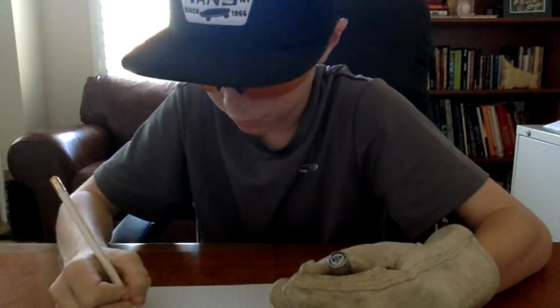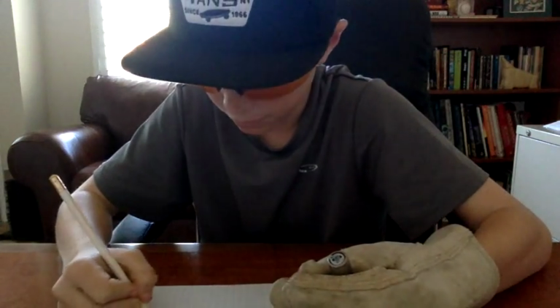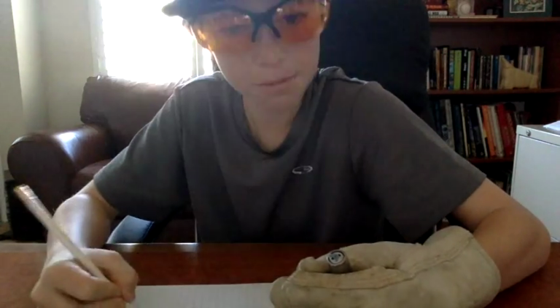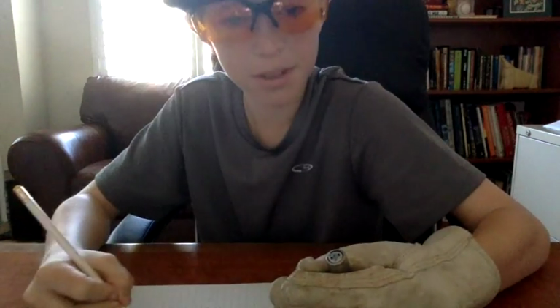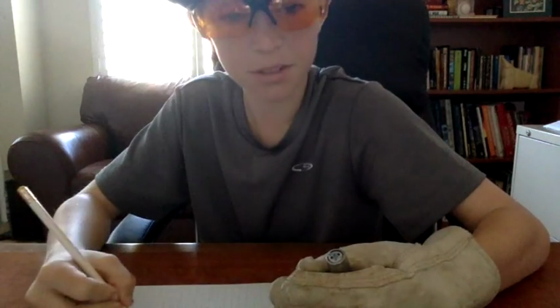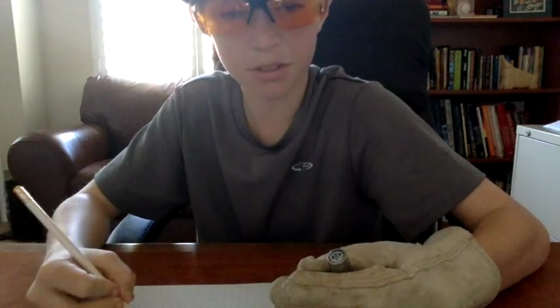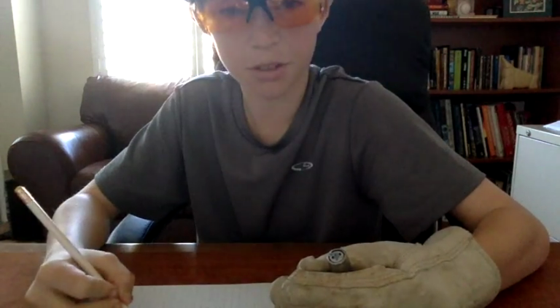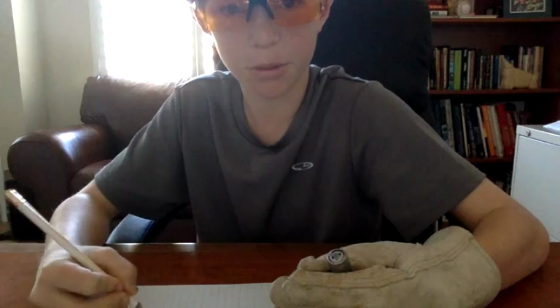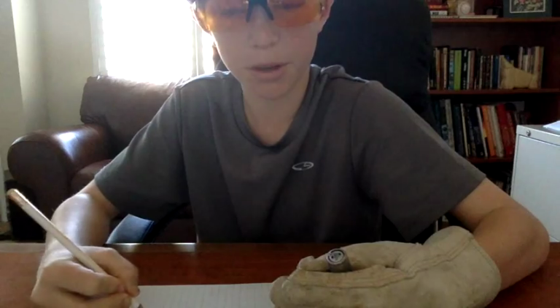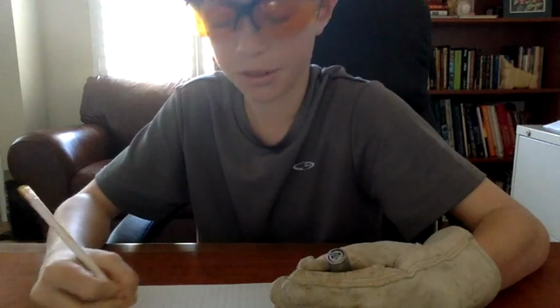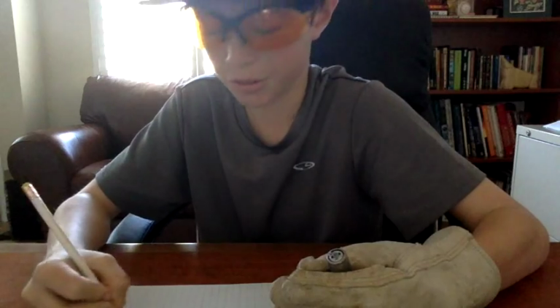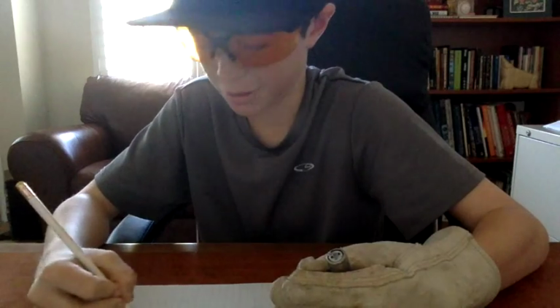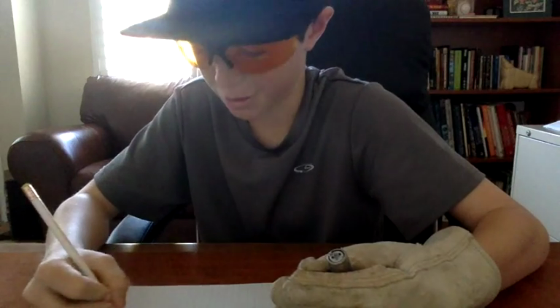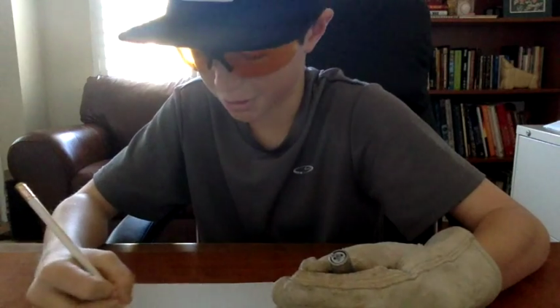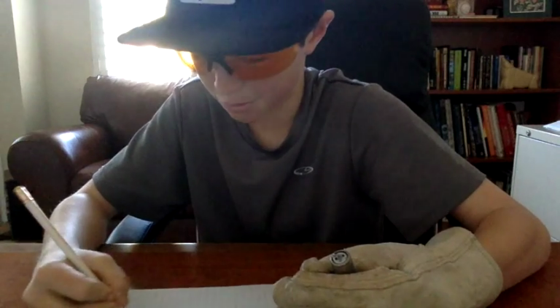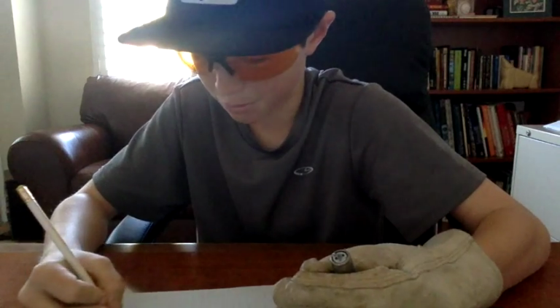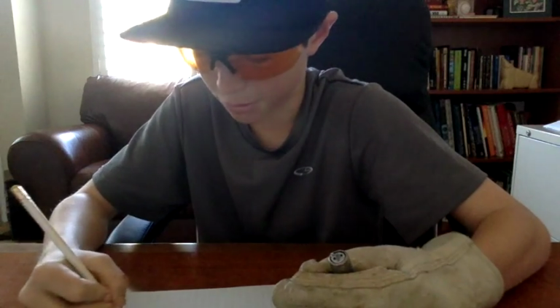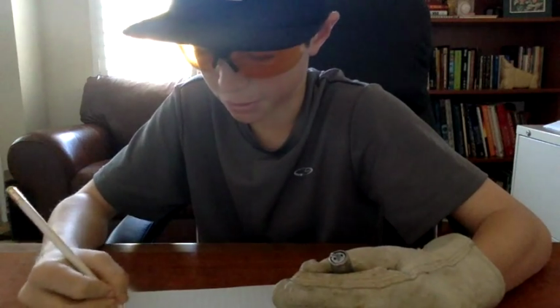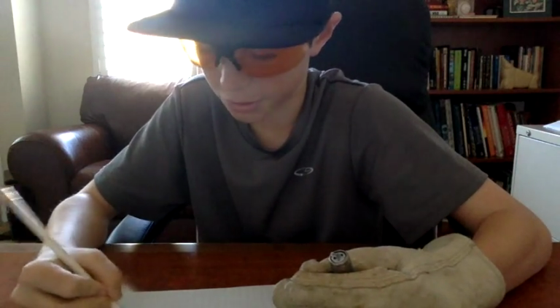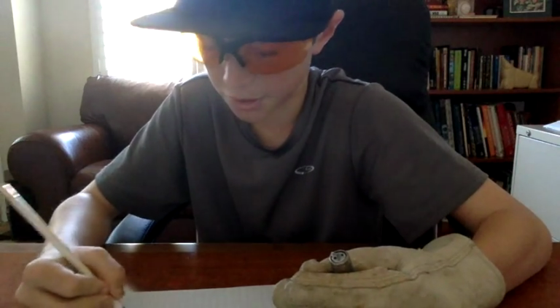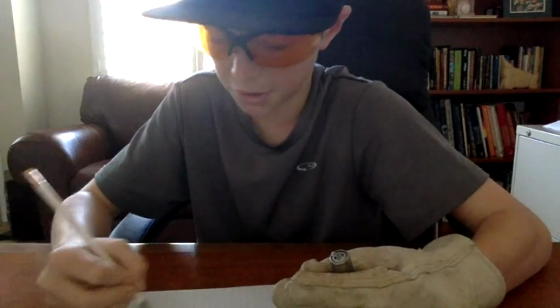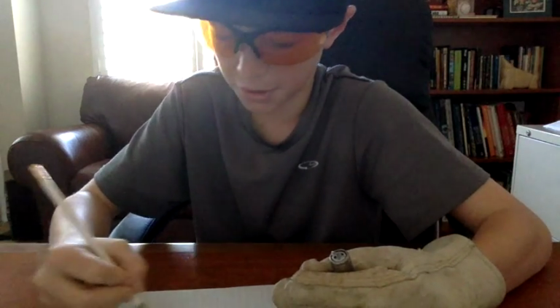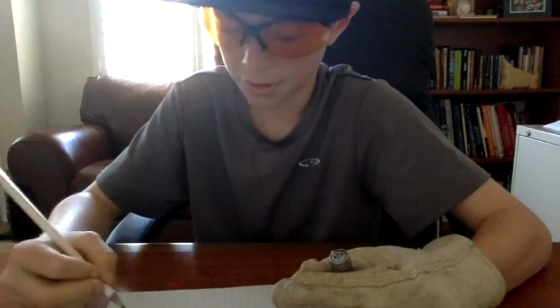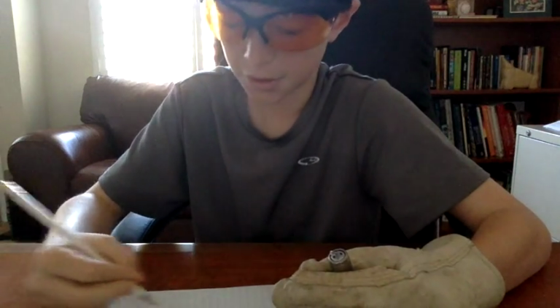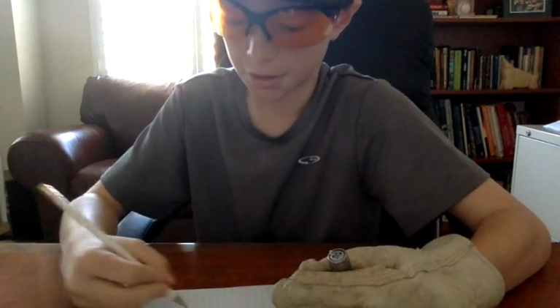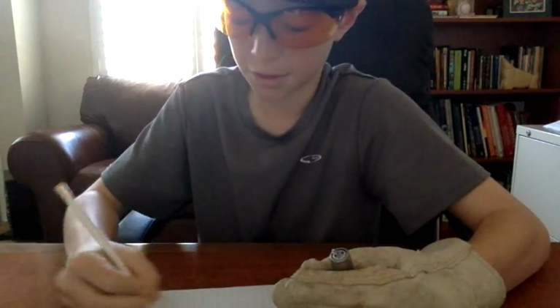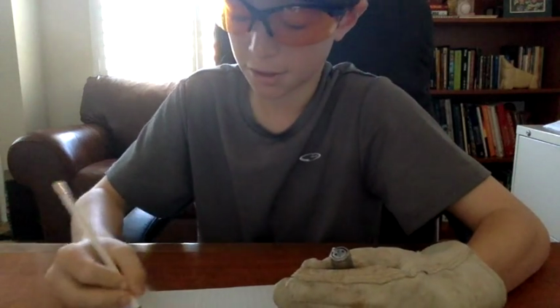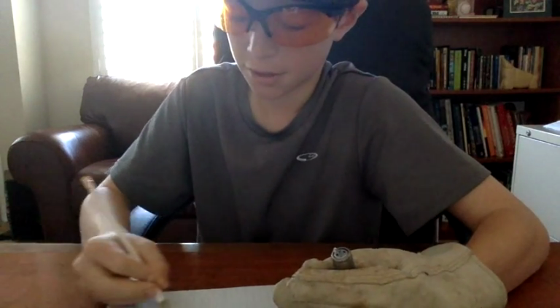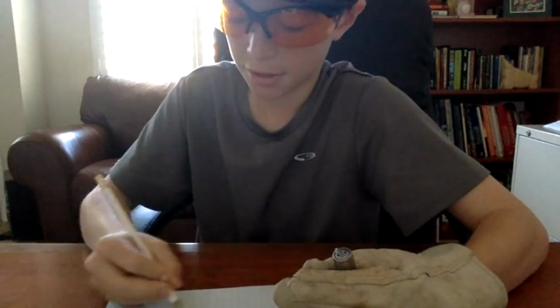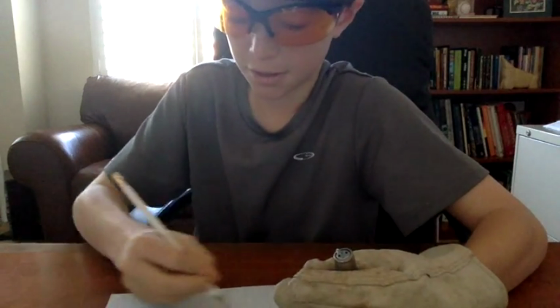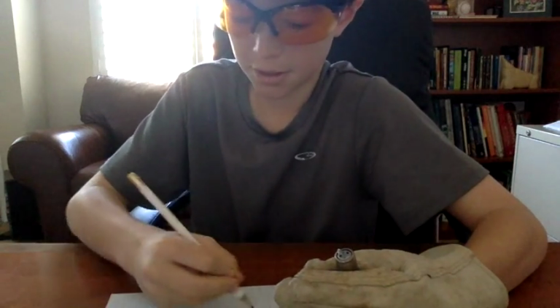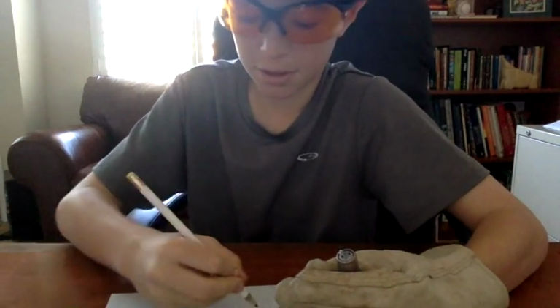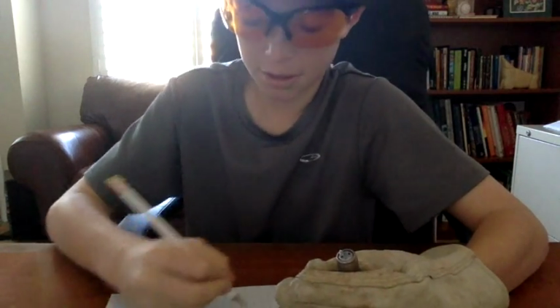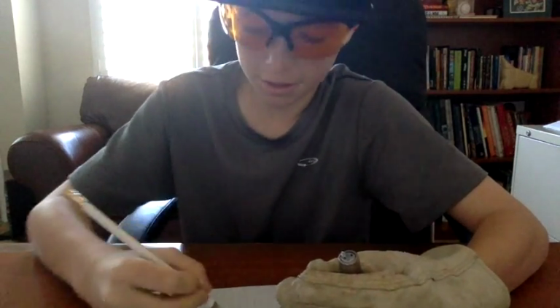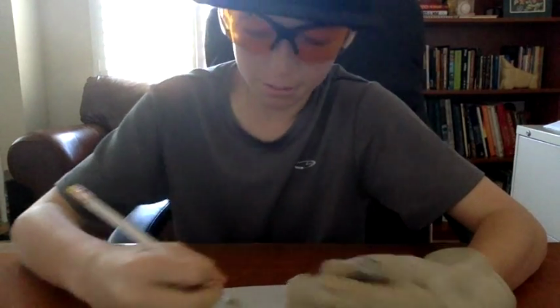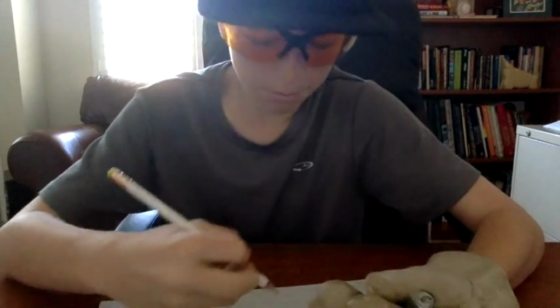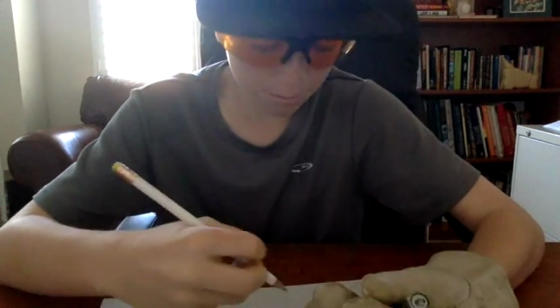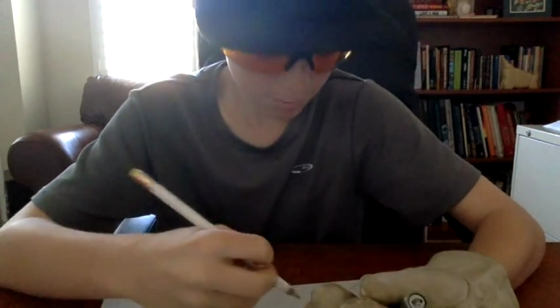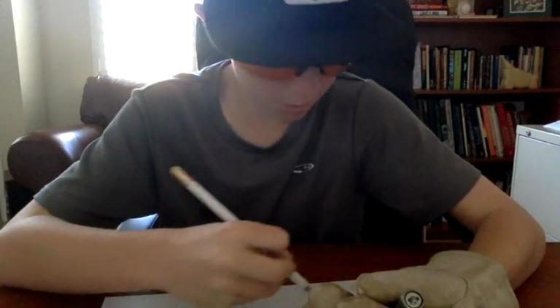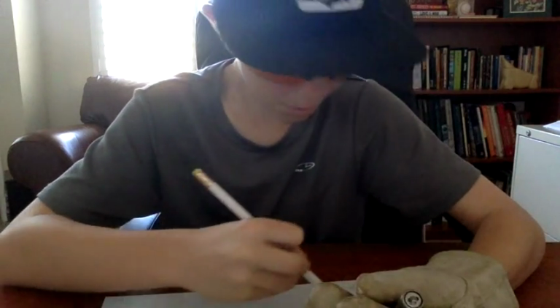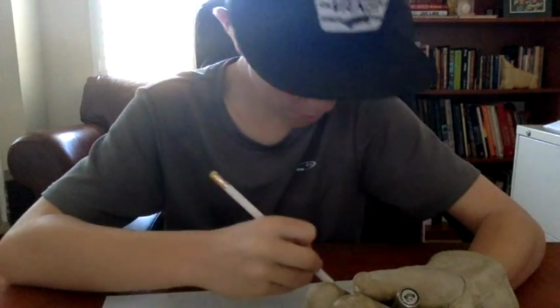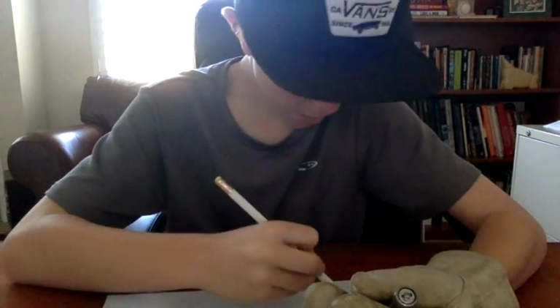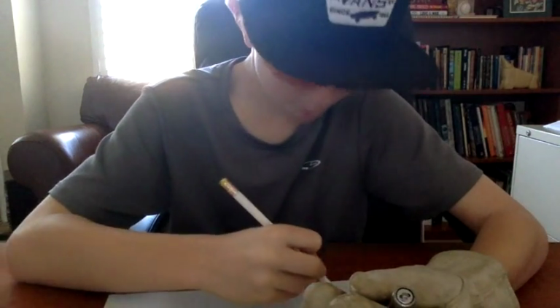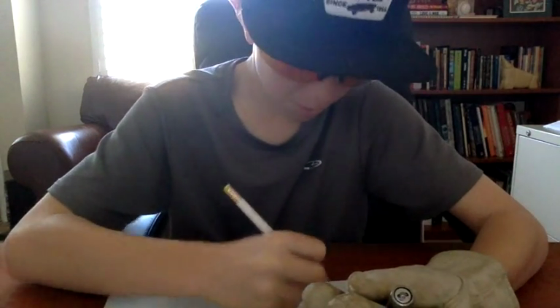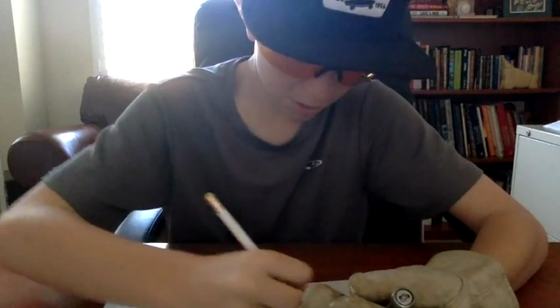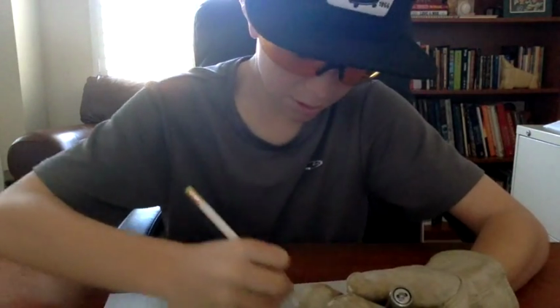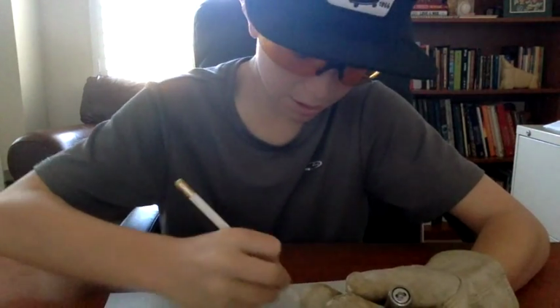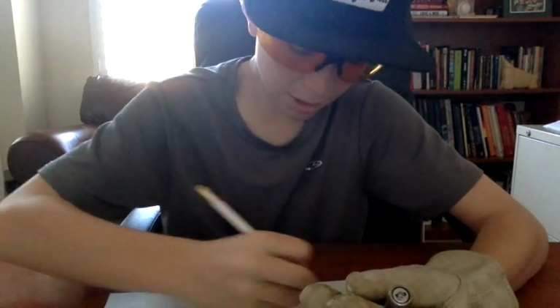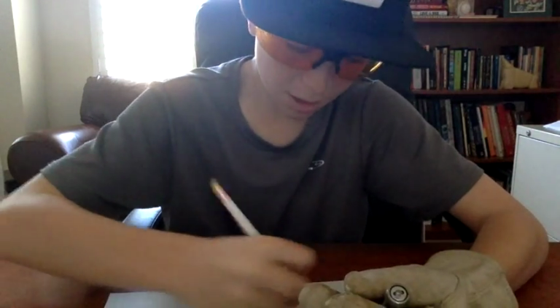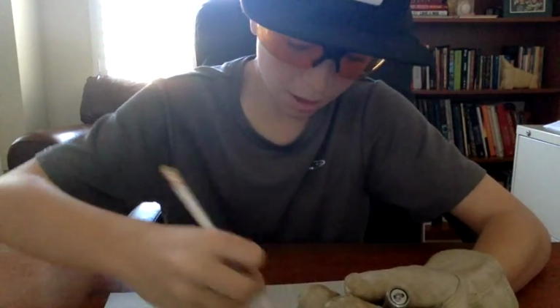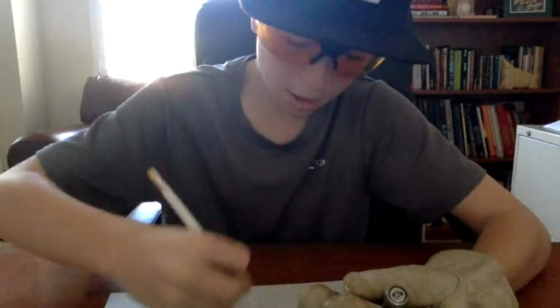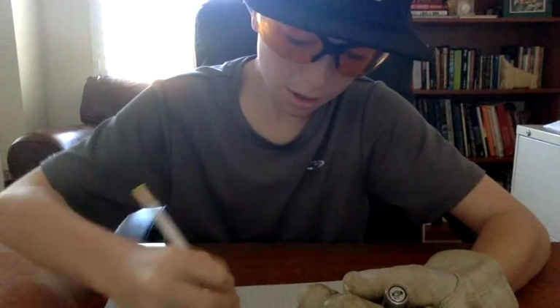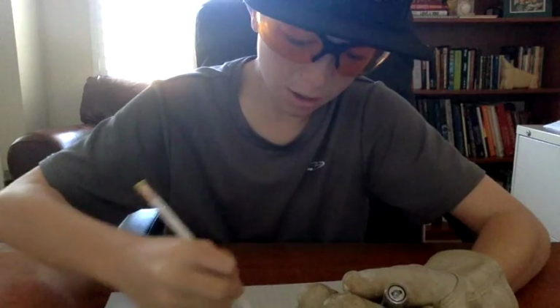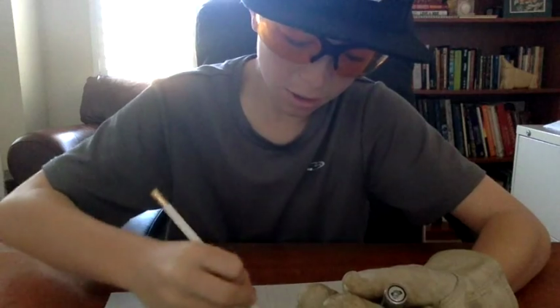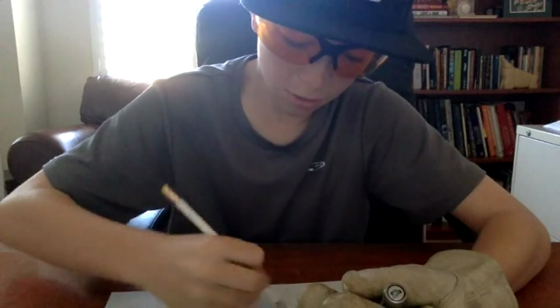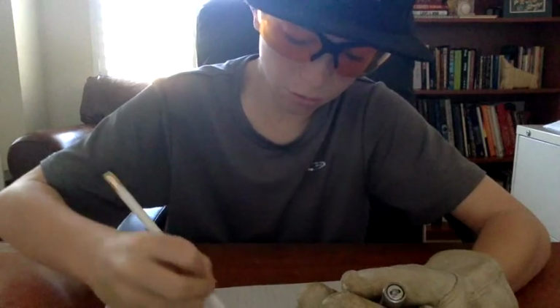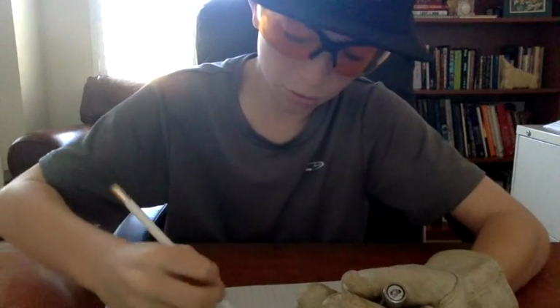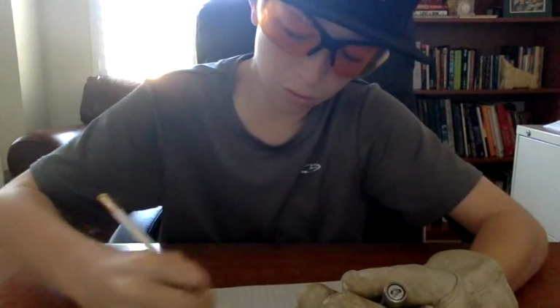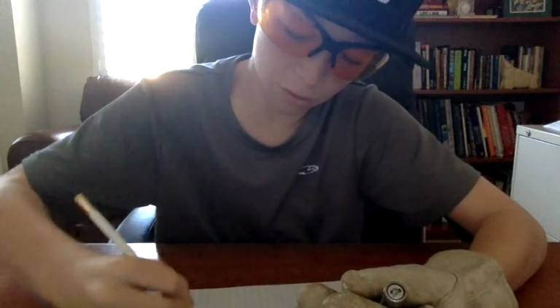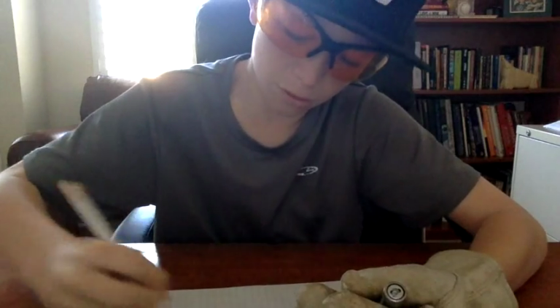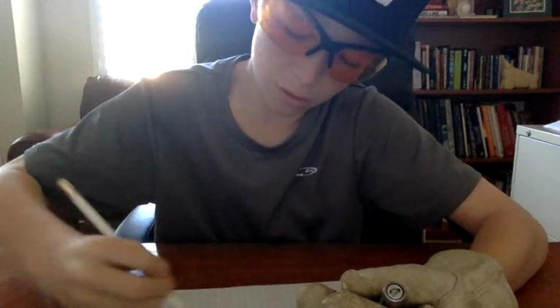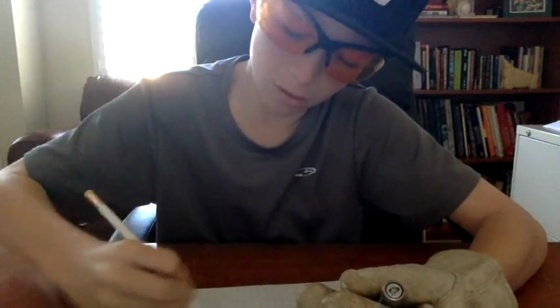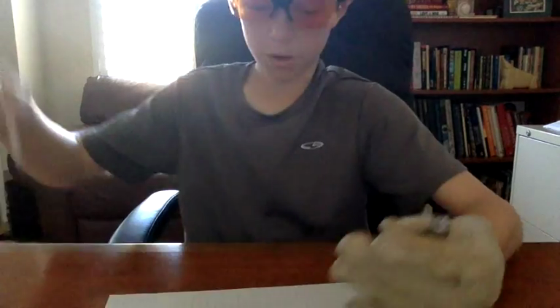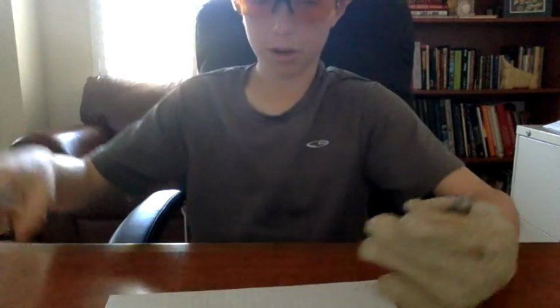Pencil still works perfectly. Write my name. And yeah.